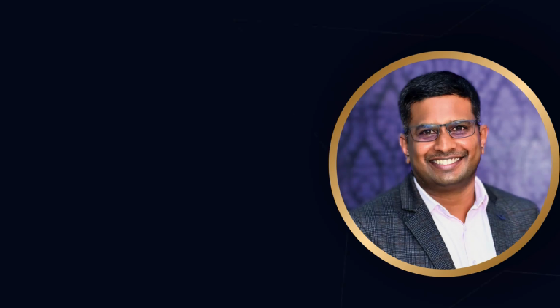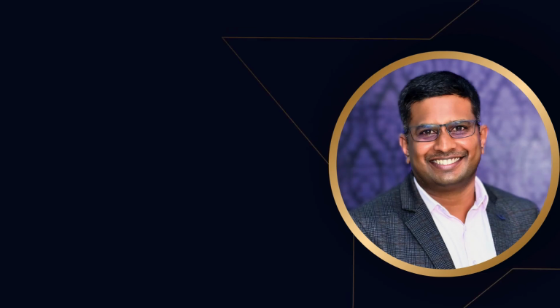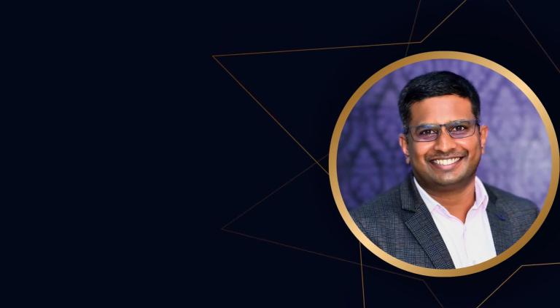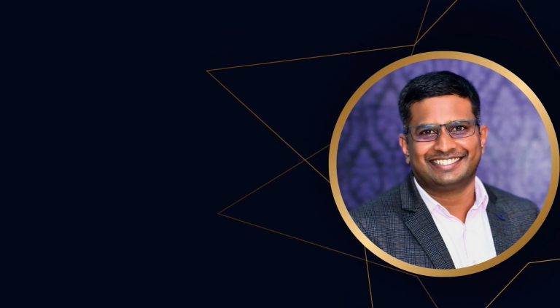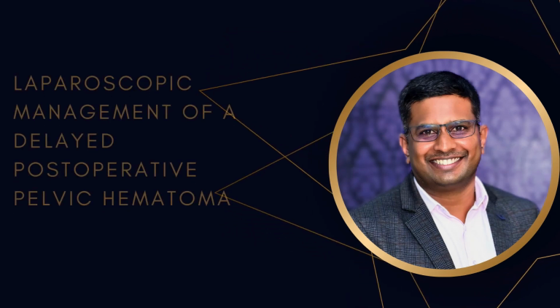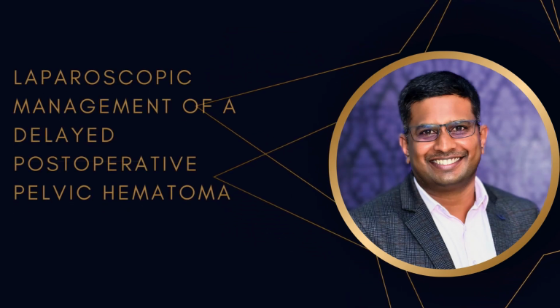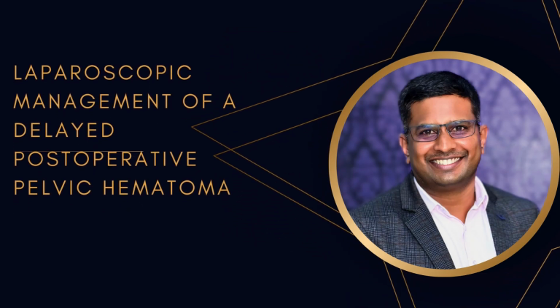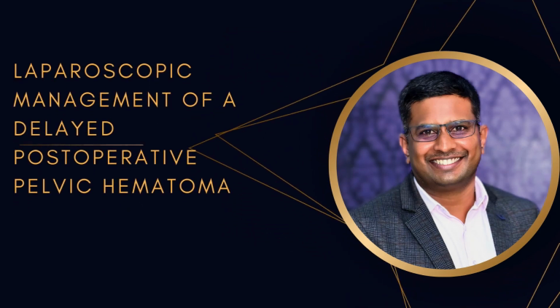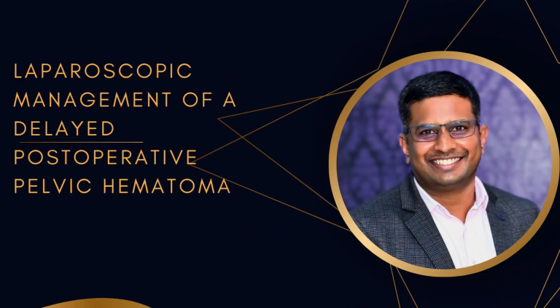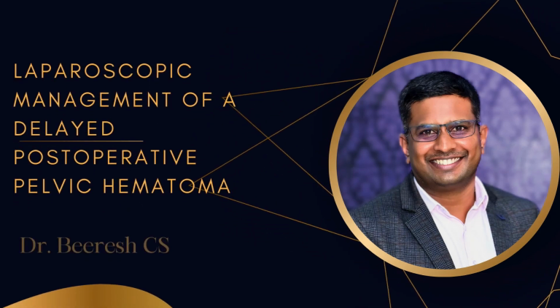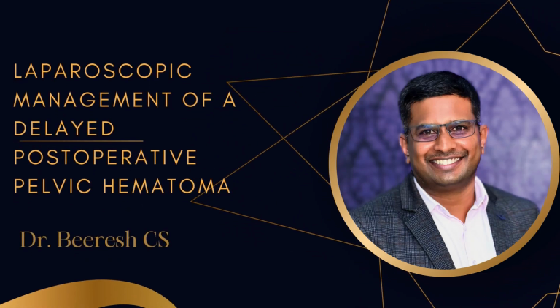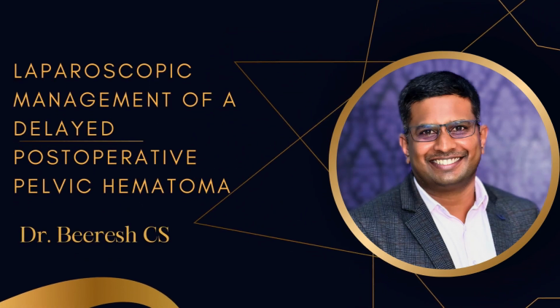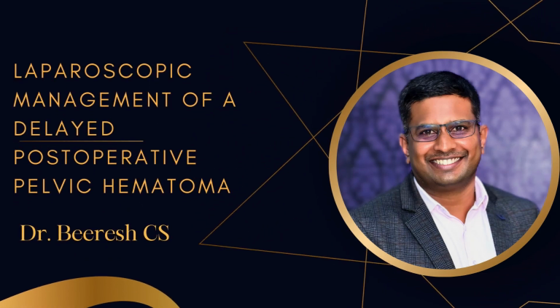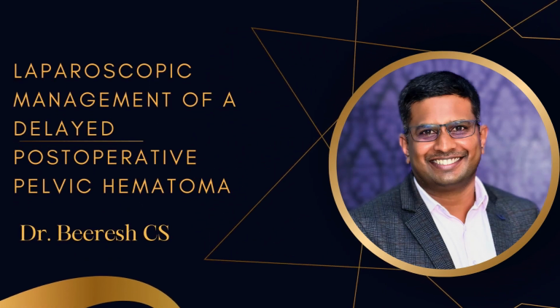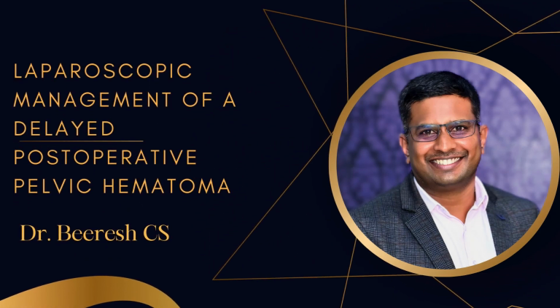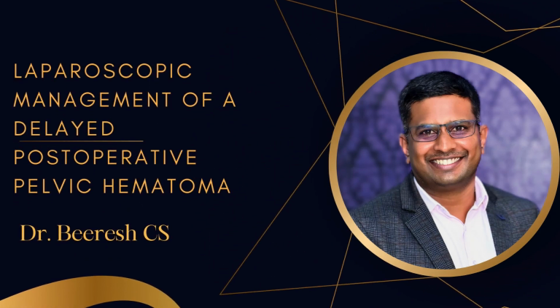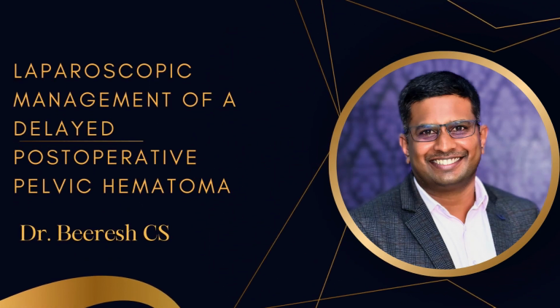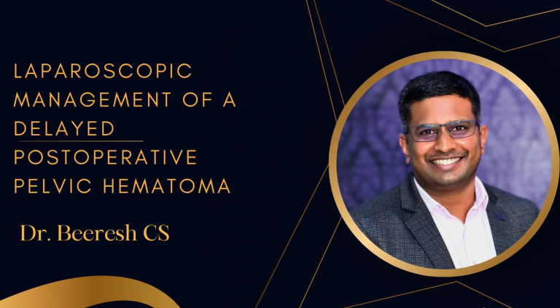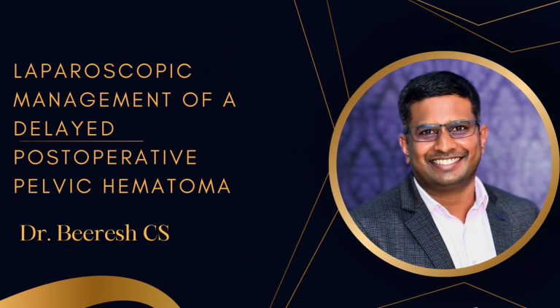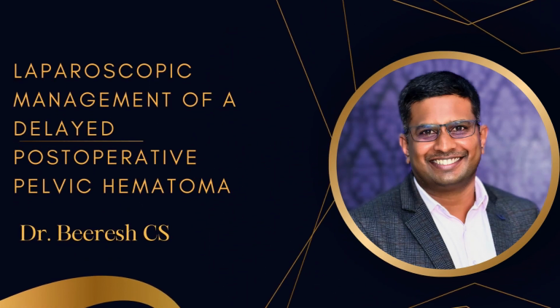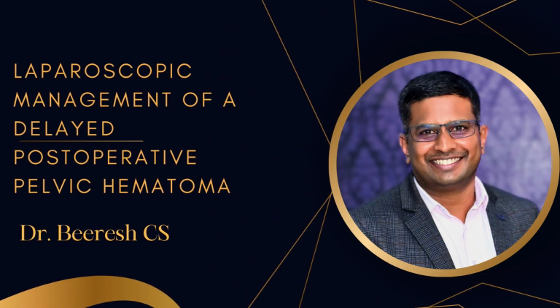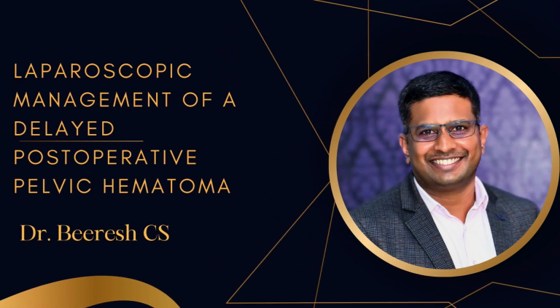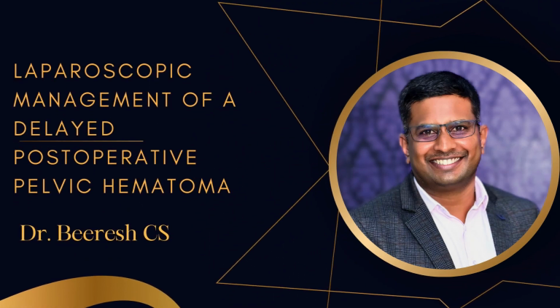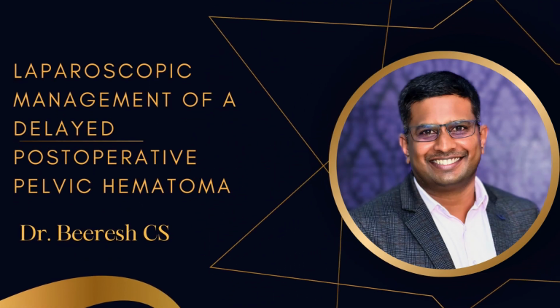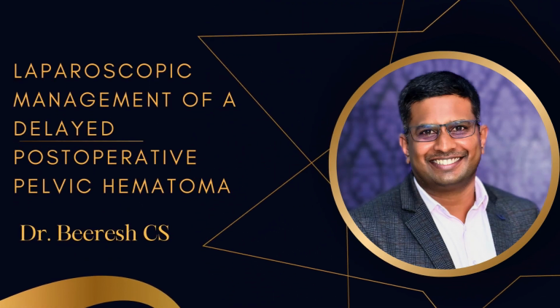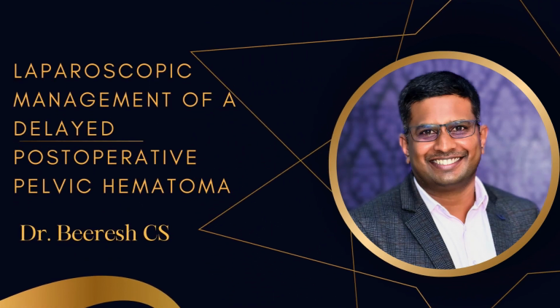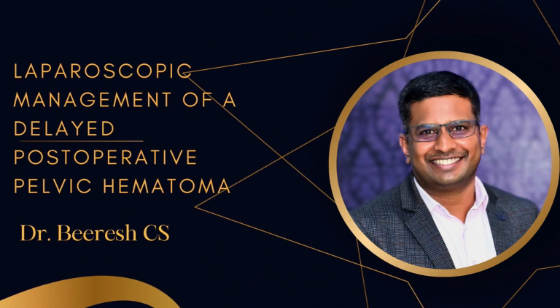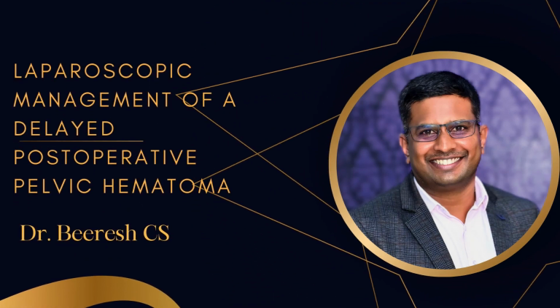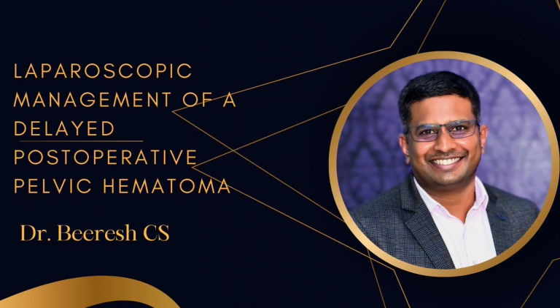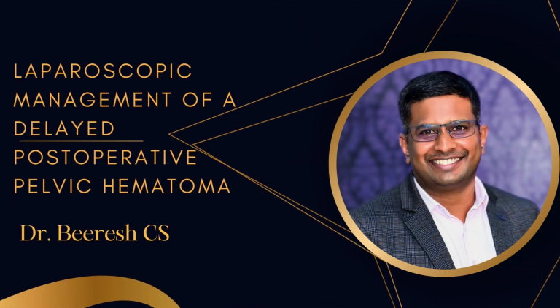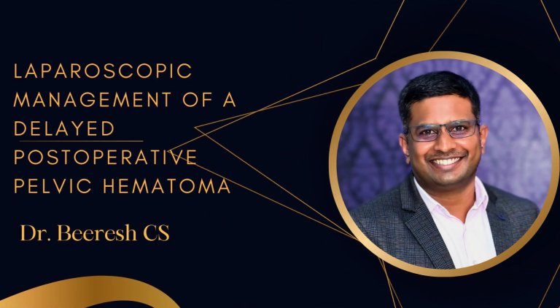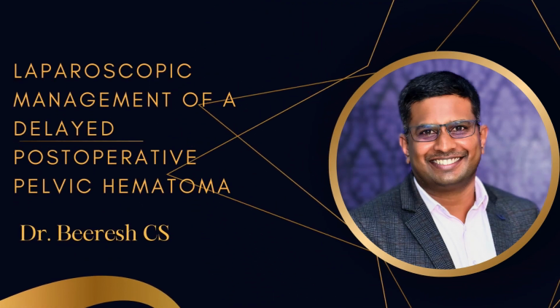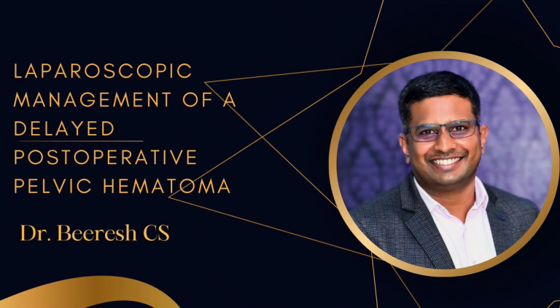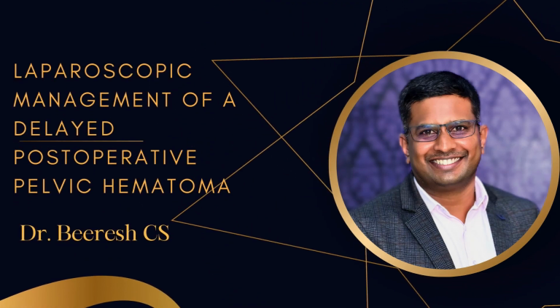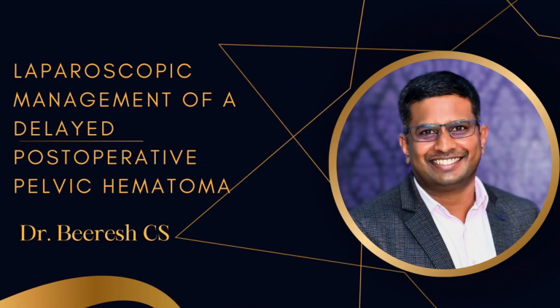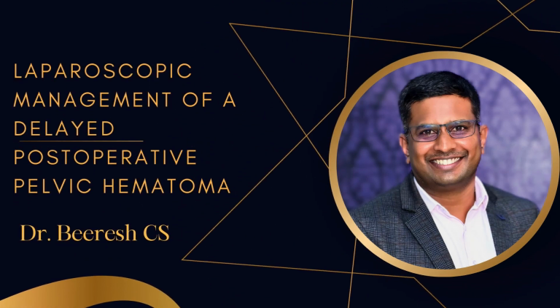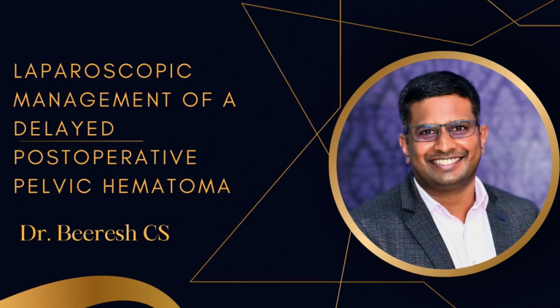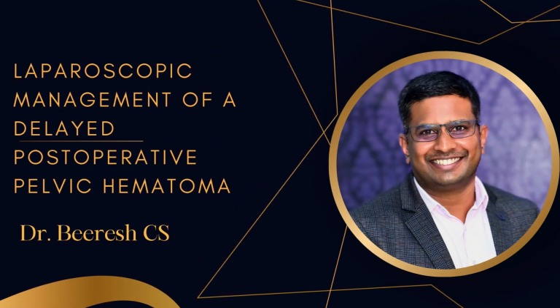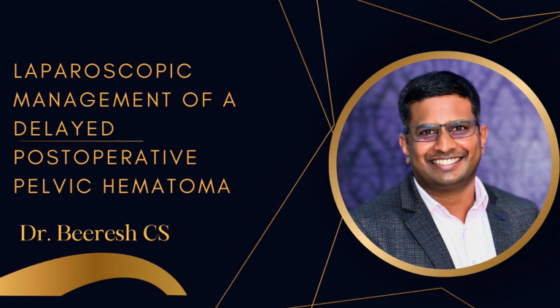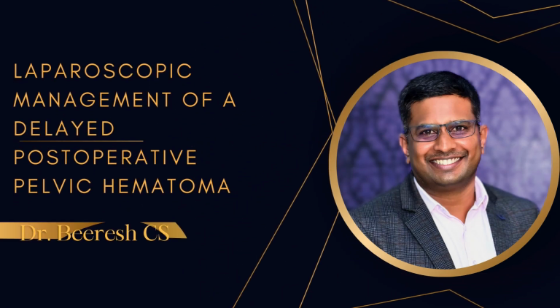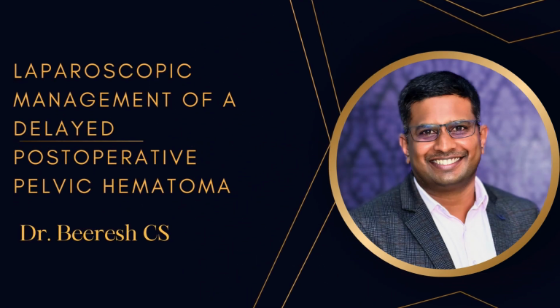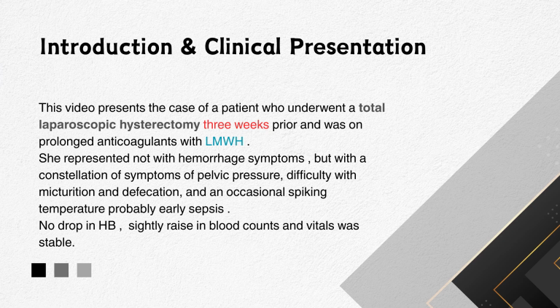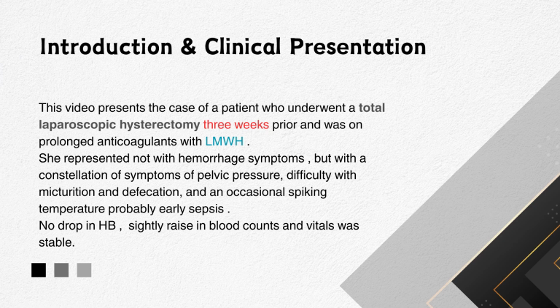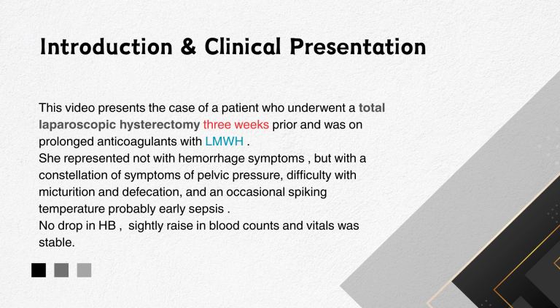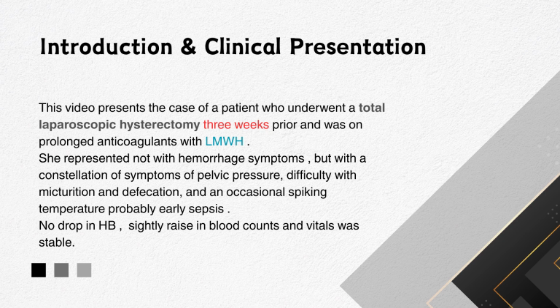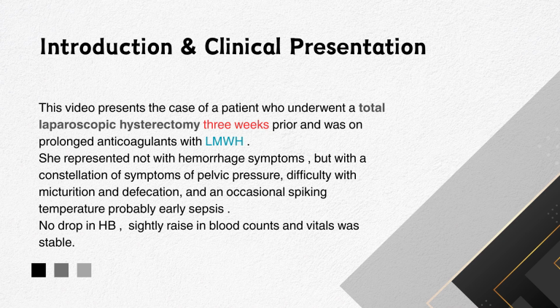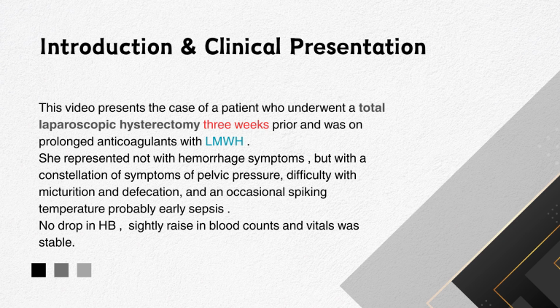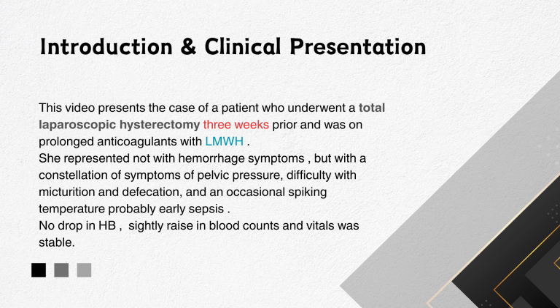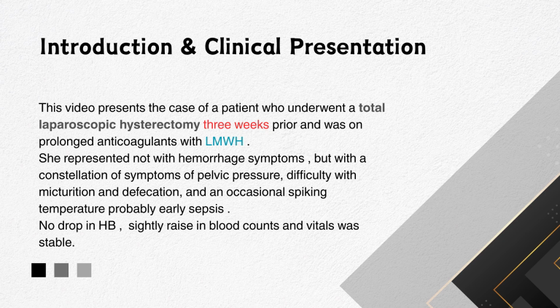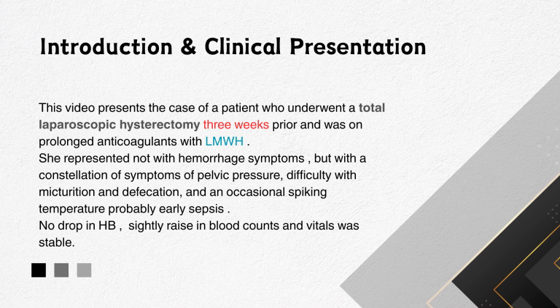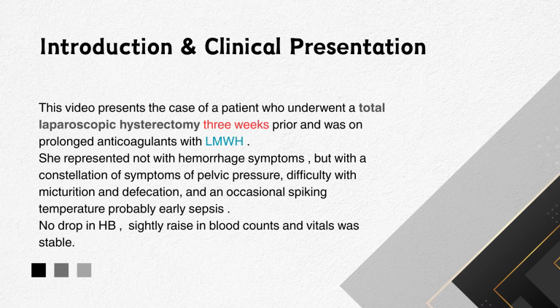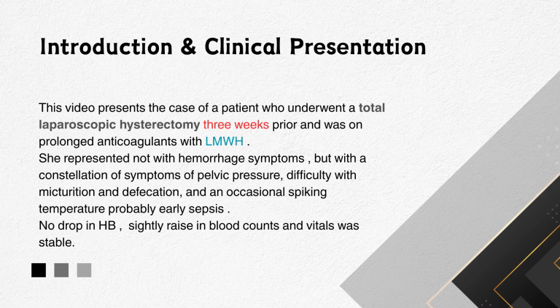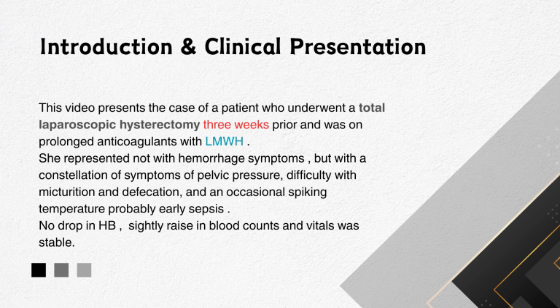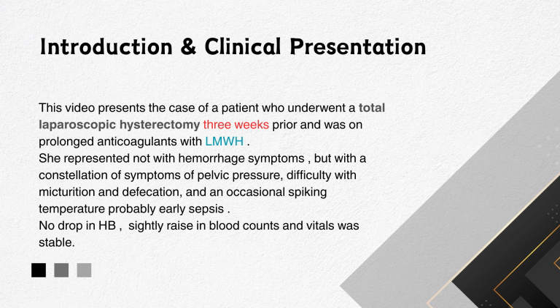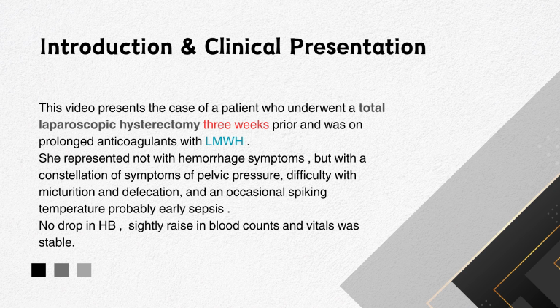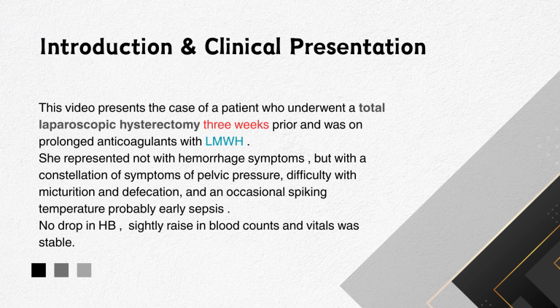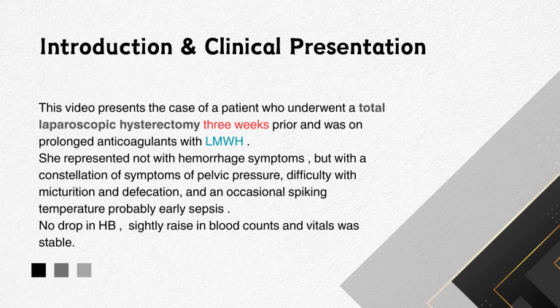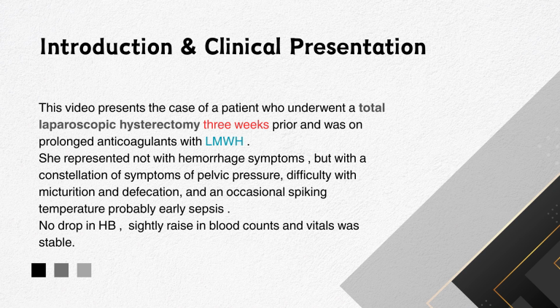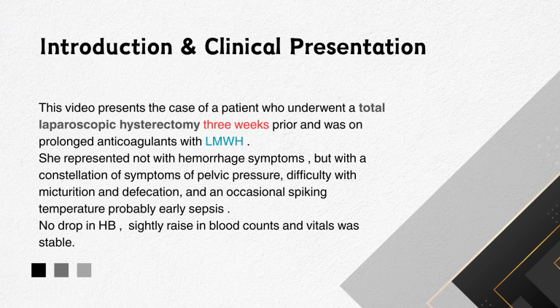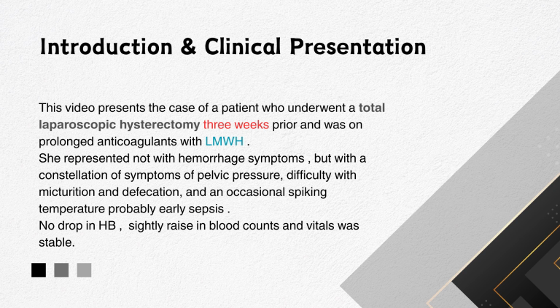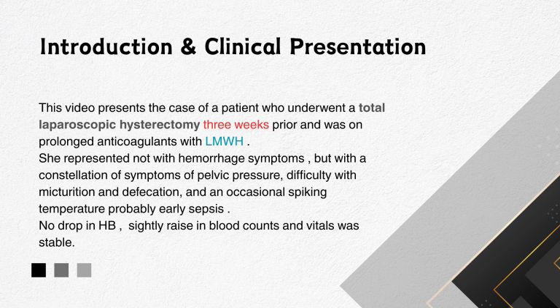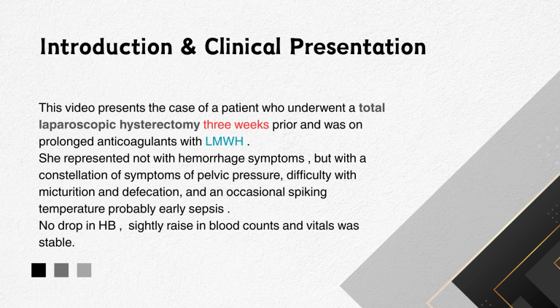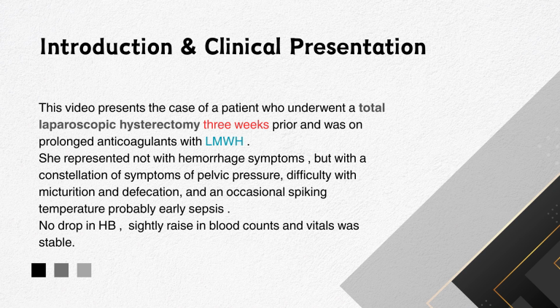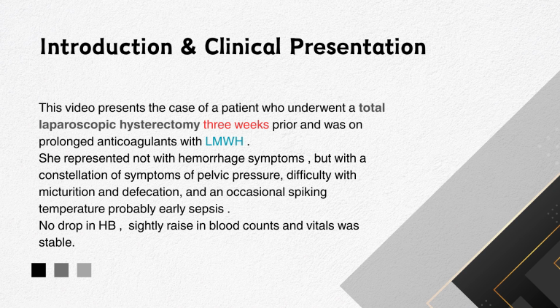Hi, I am Dr. Biresh. In this video, I will be presenting a laparoscopic management of delayed post-operative pelvic hematoma.